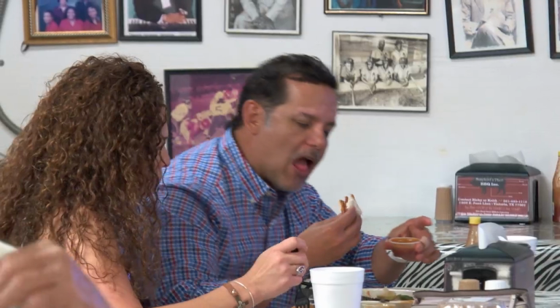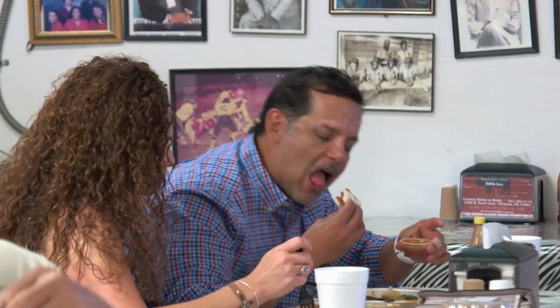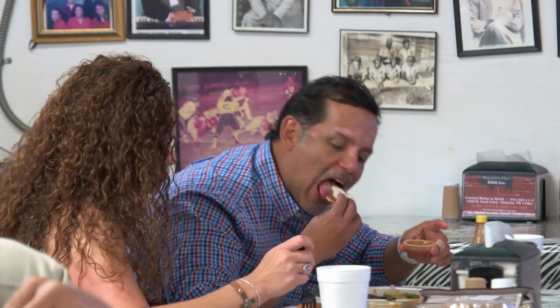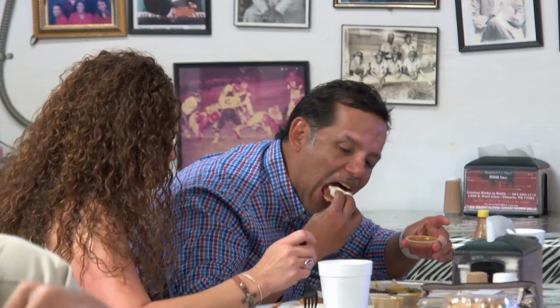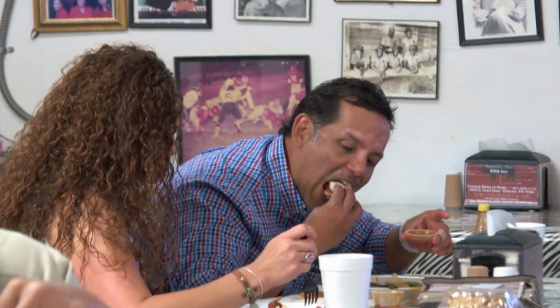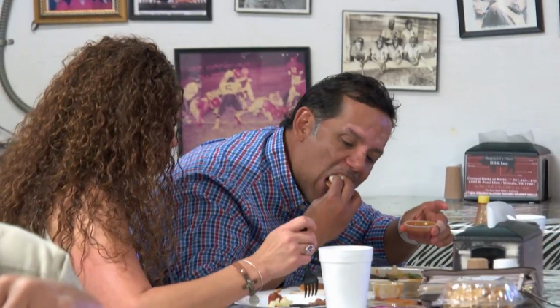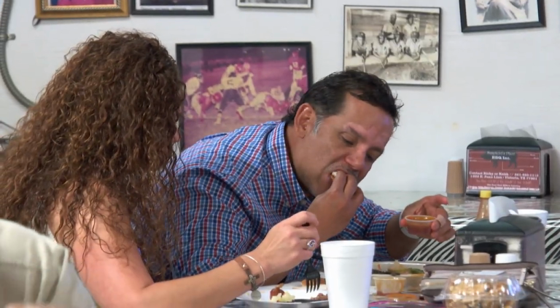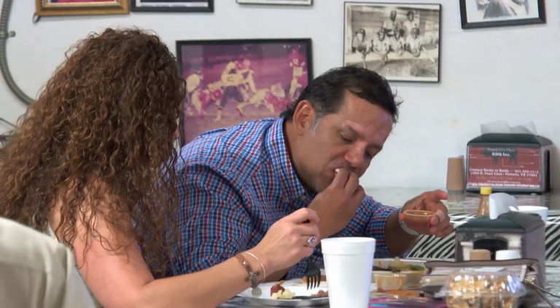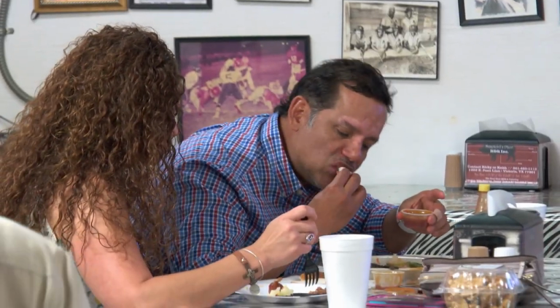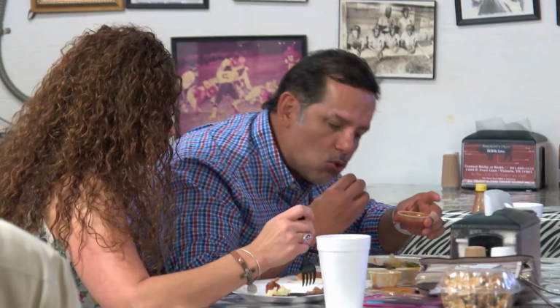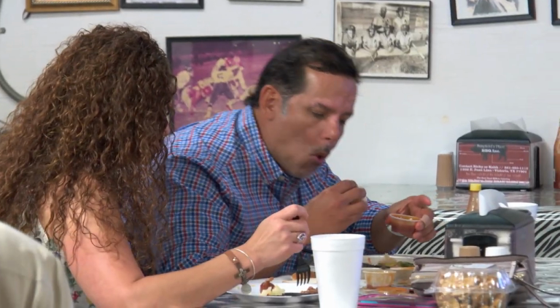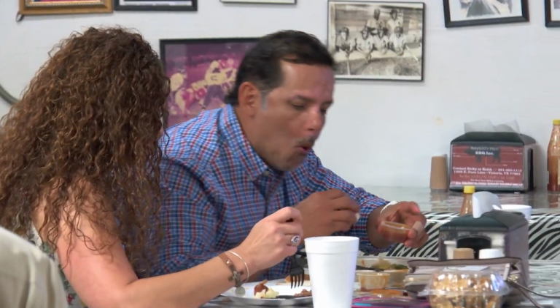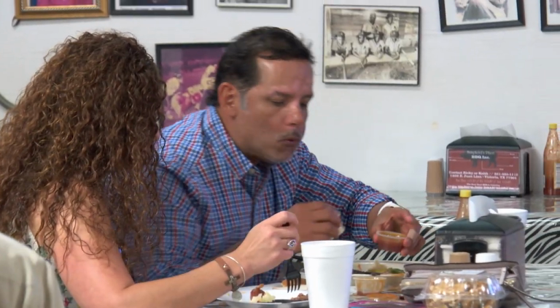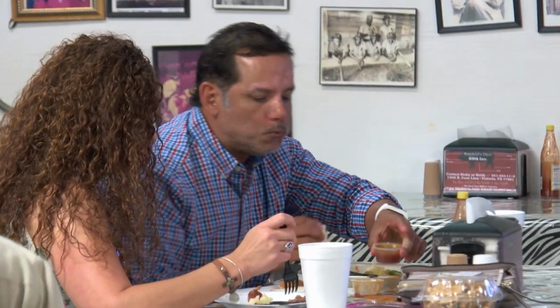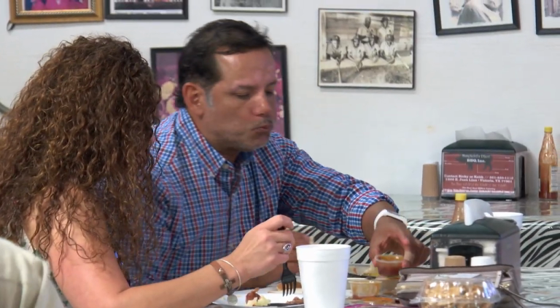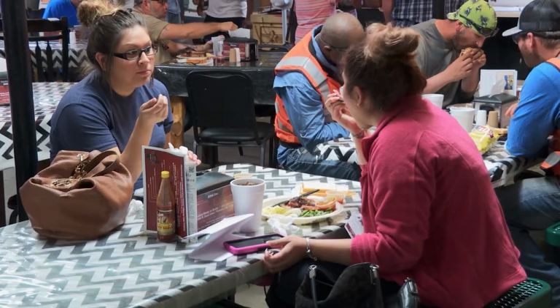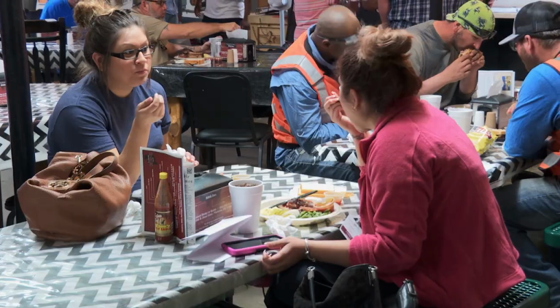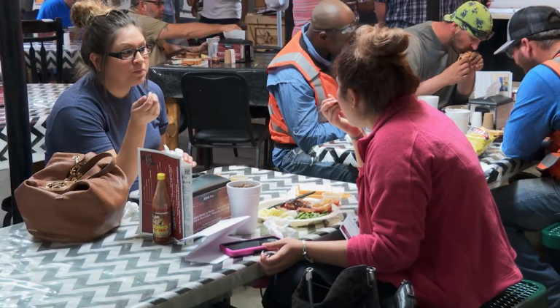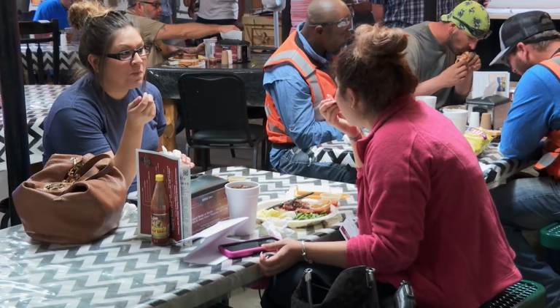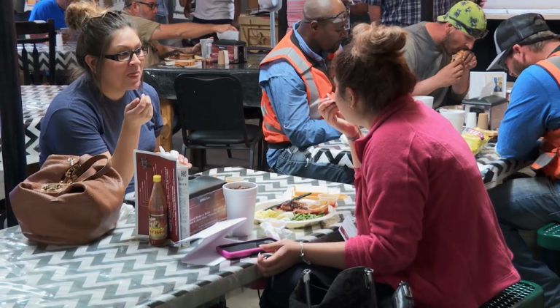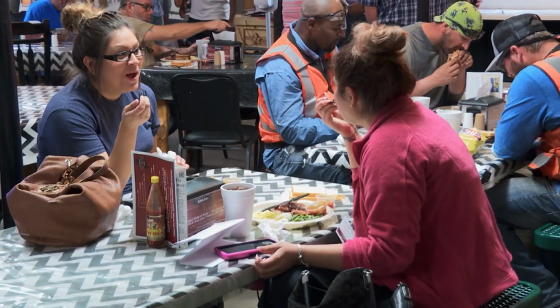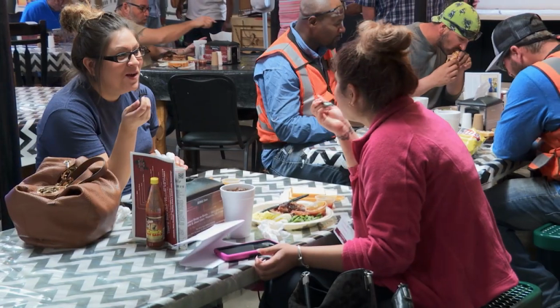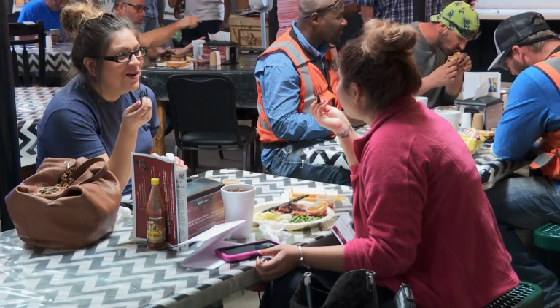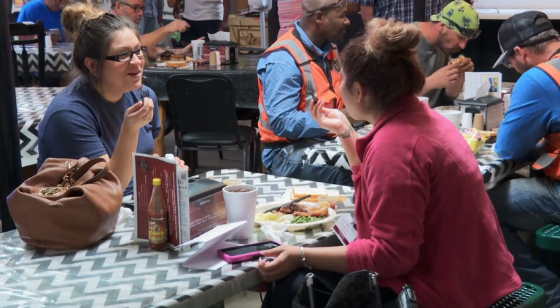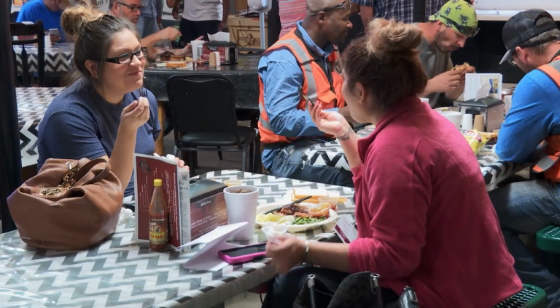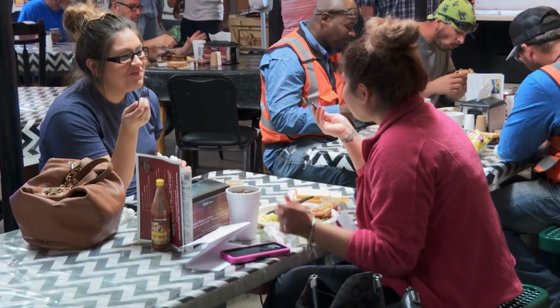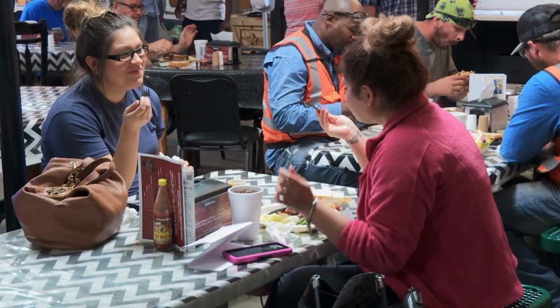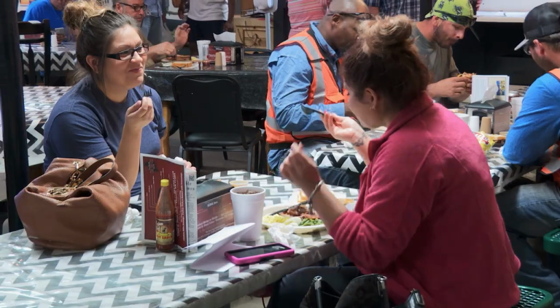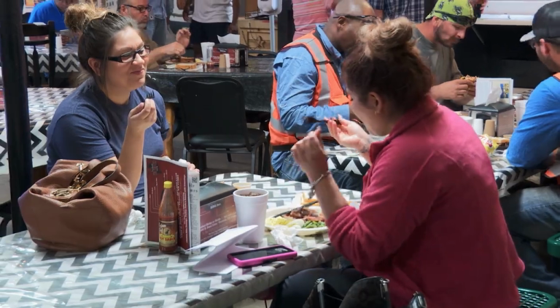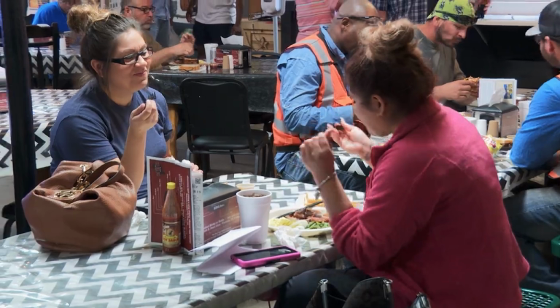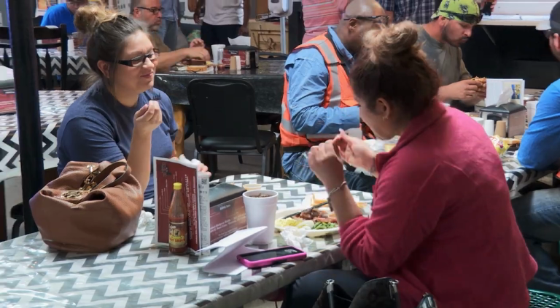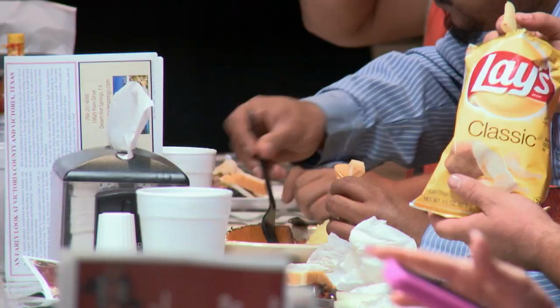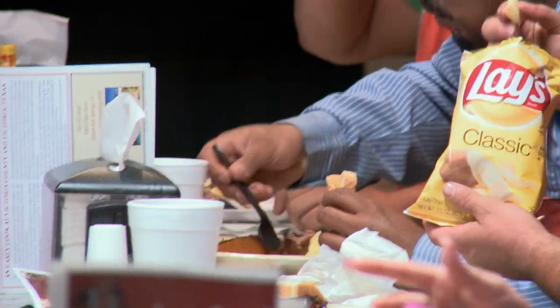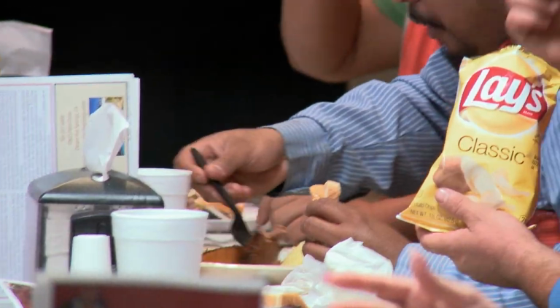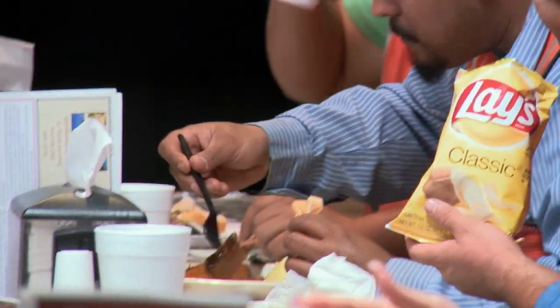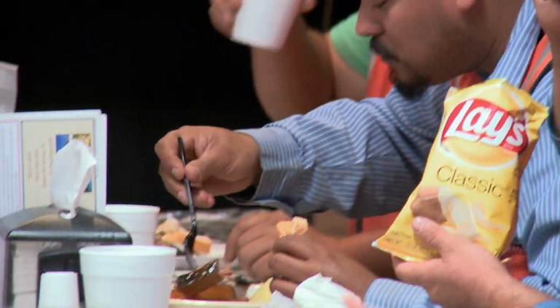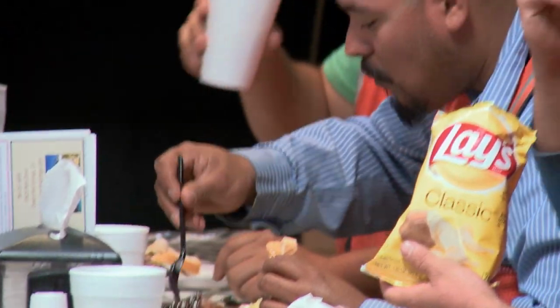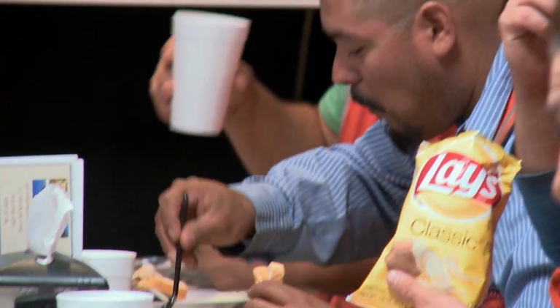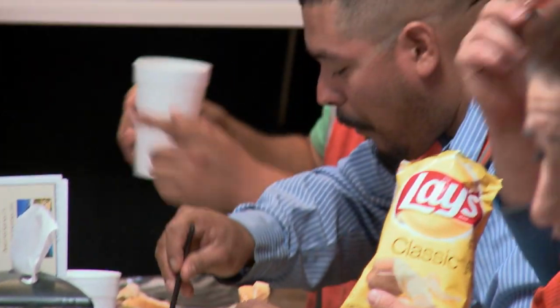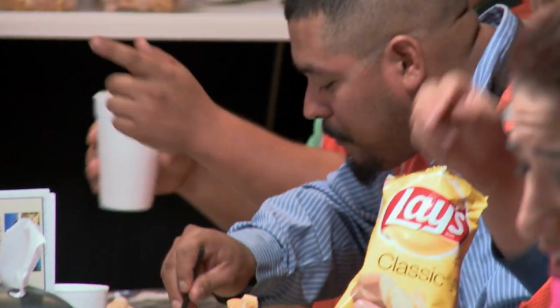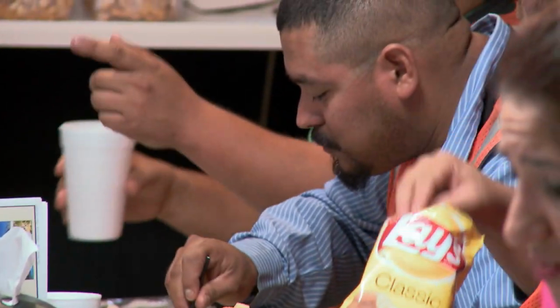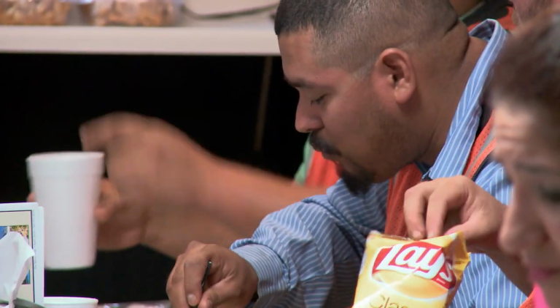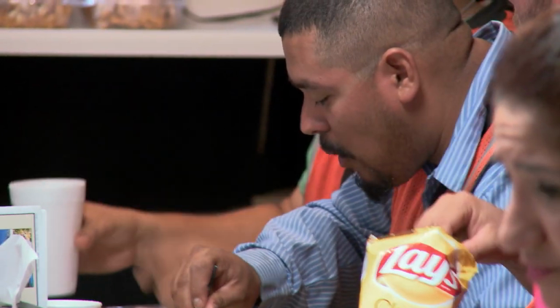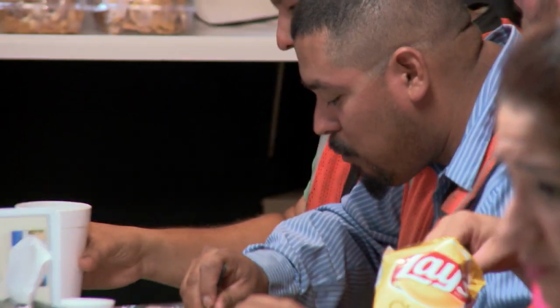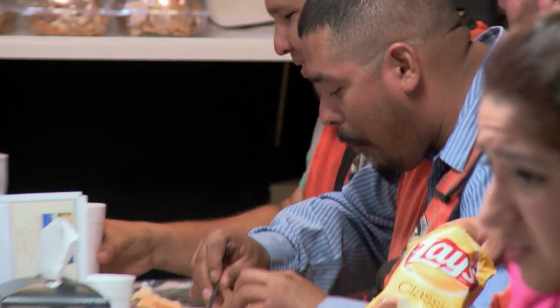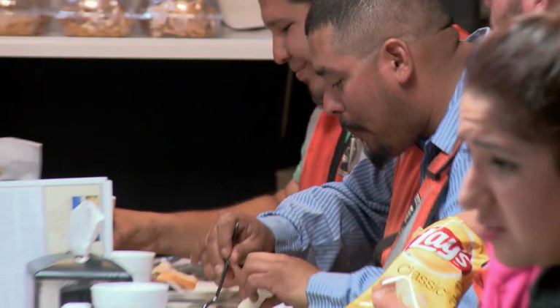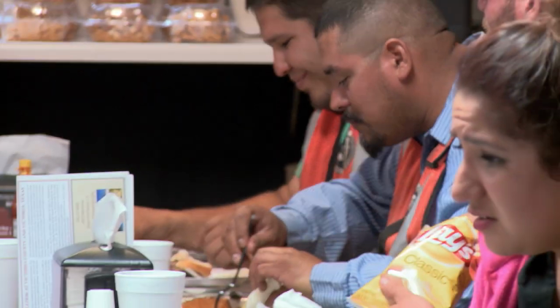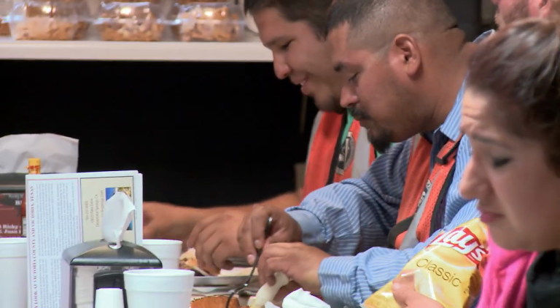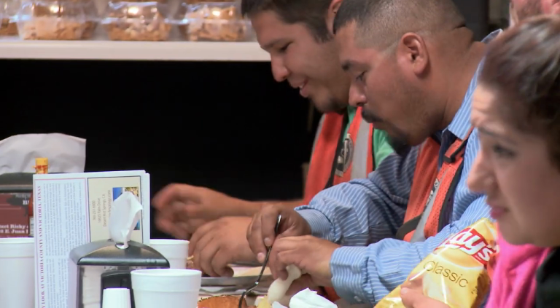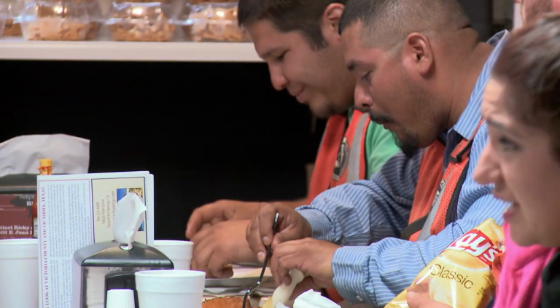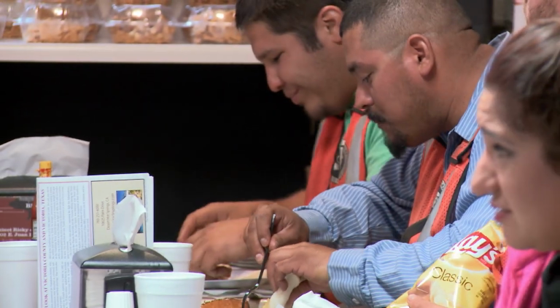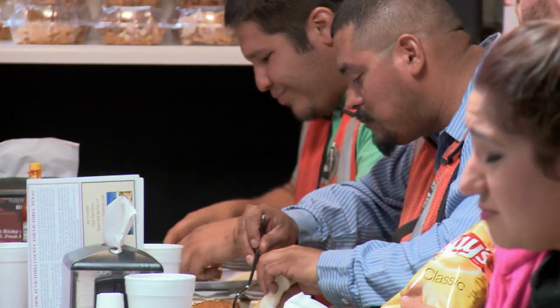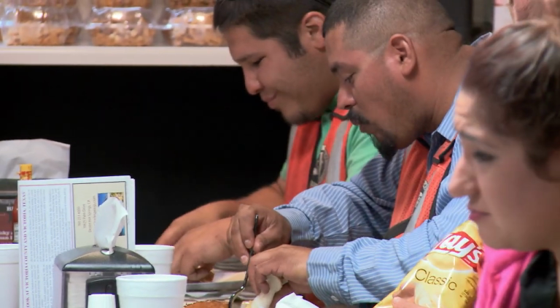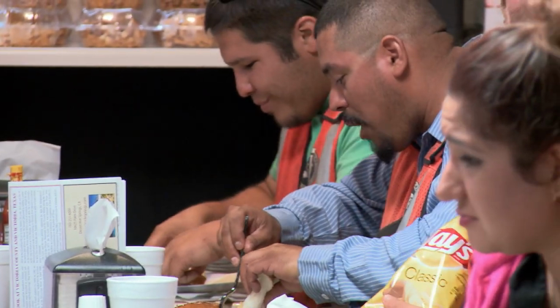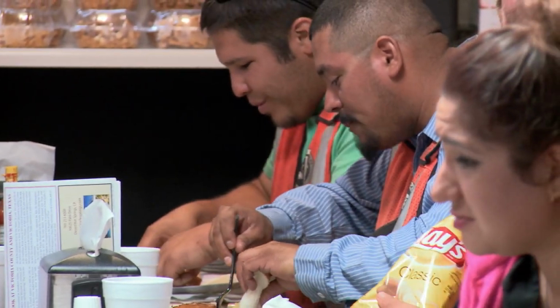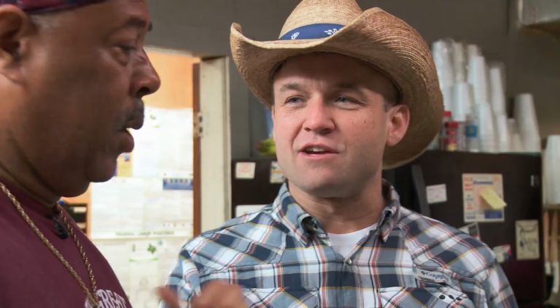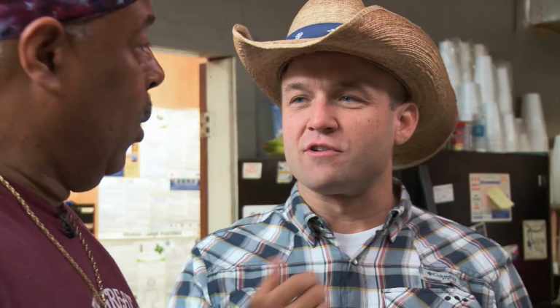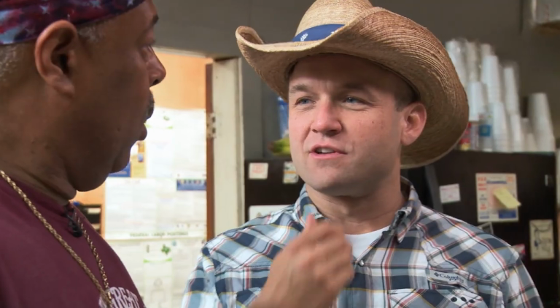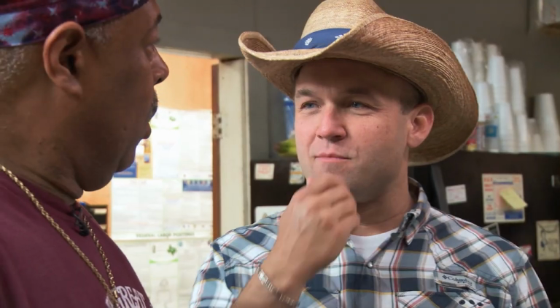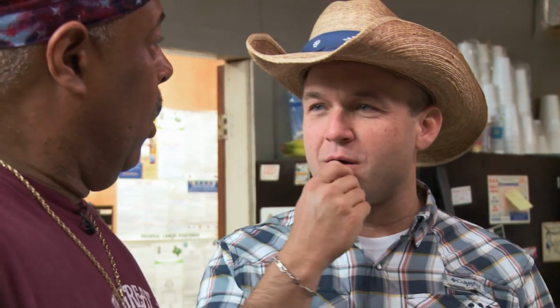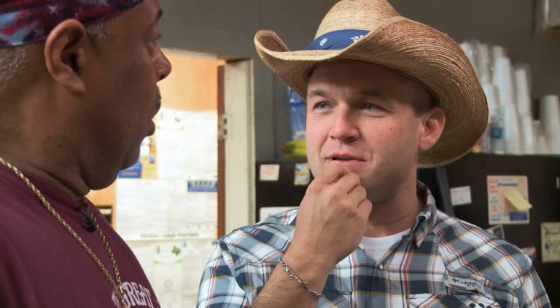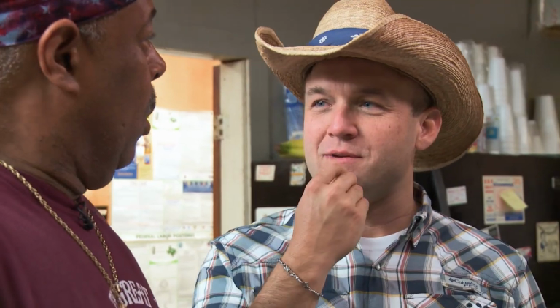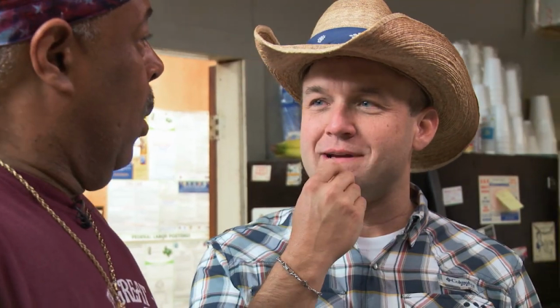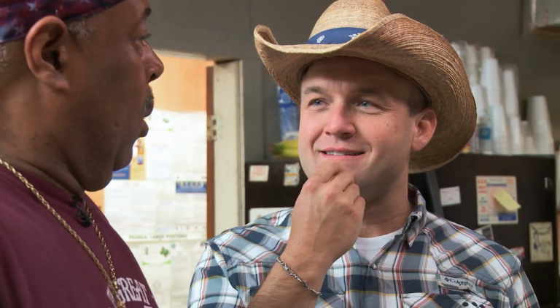I've often held that family reunions have the best food, and Mumford's only proves it. What's the secret to good barbecue, man?